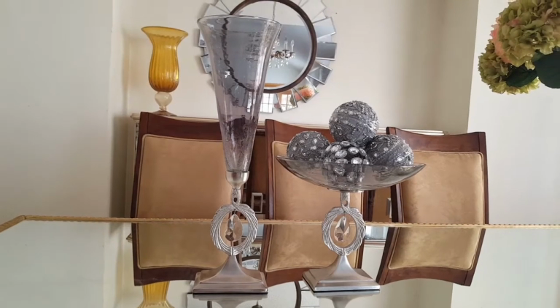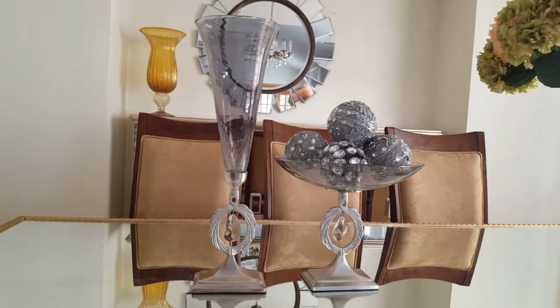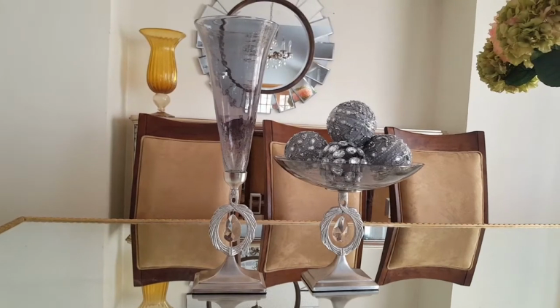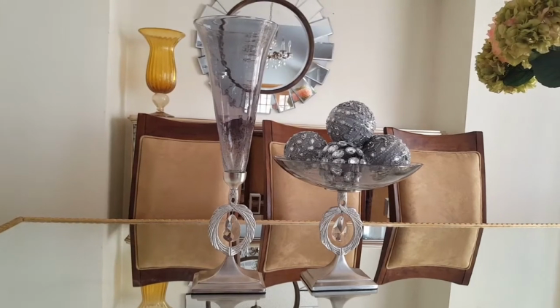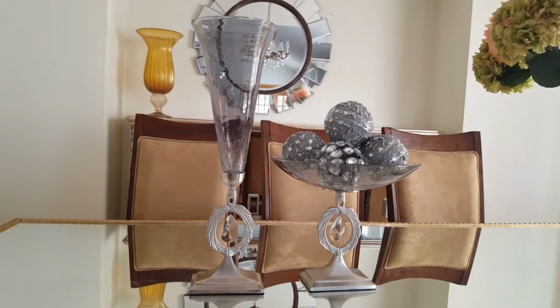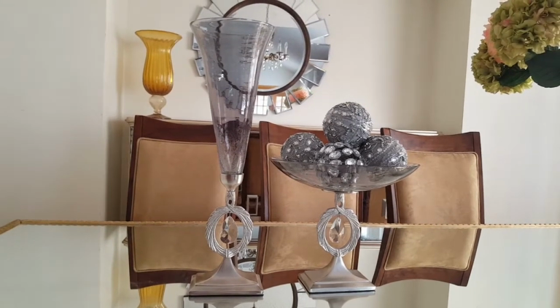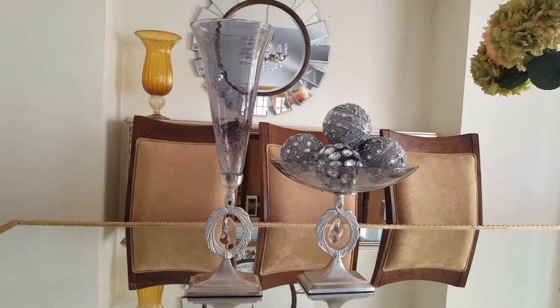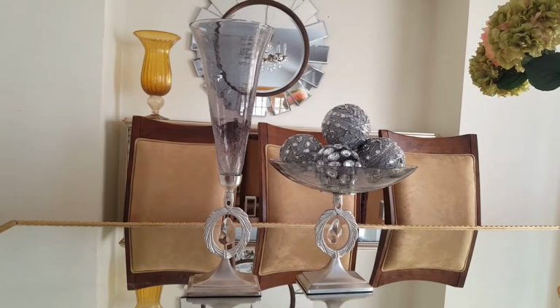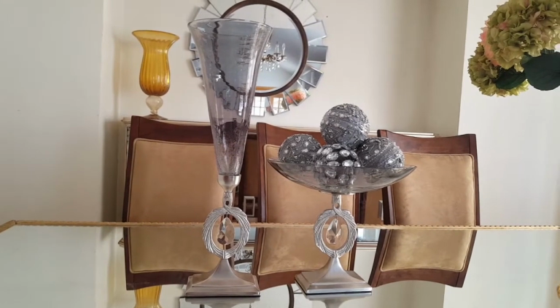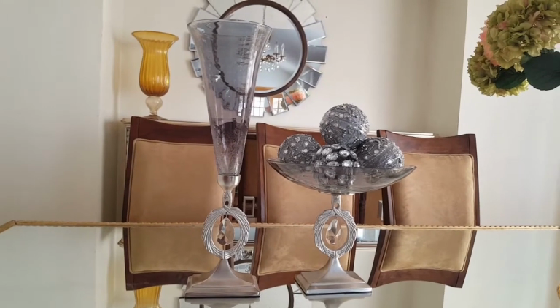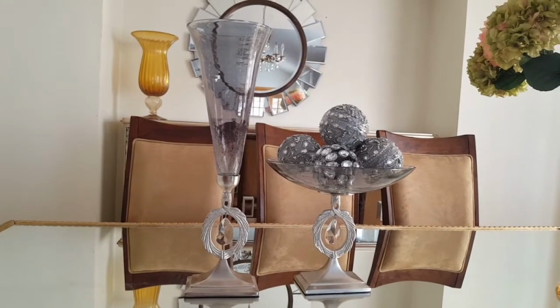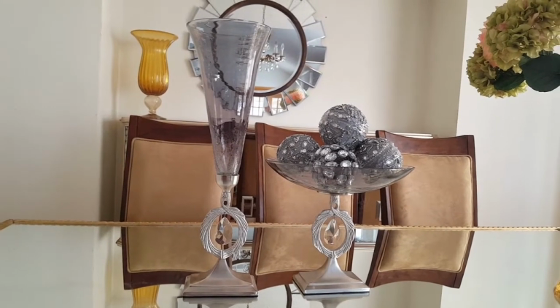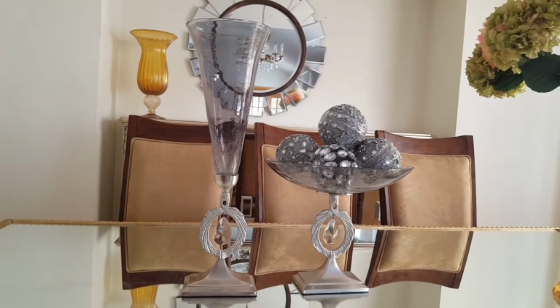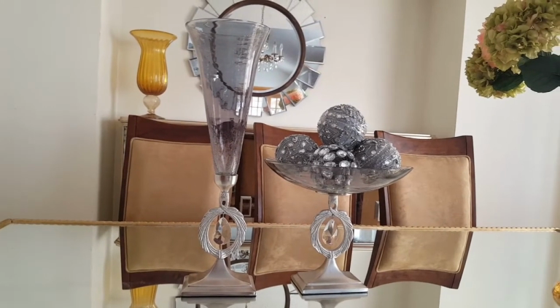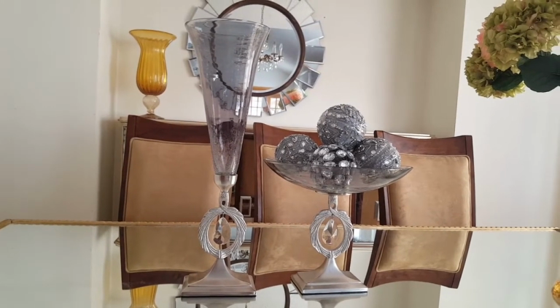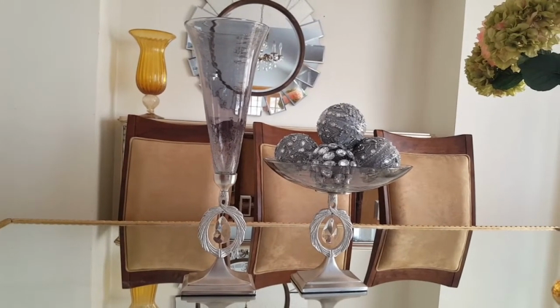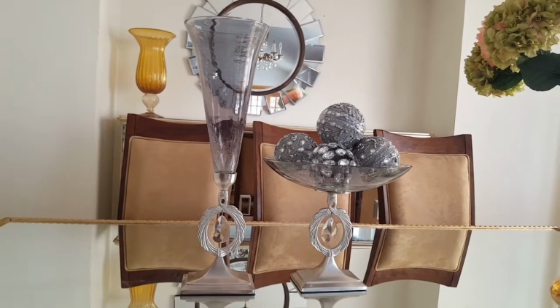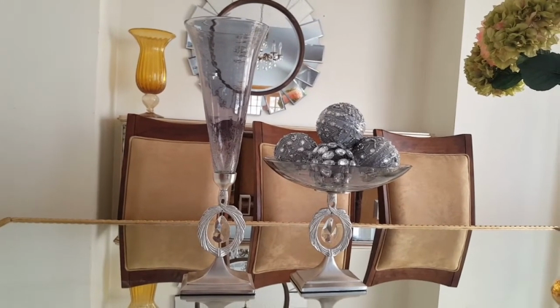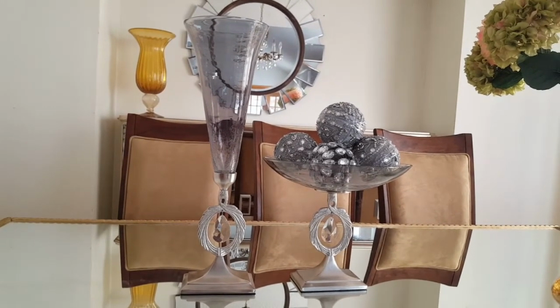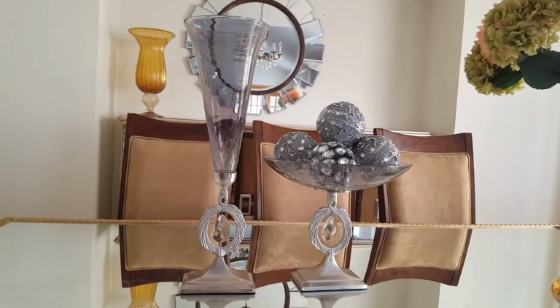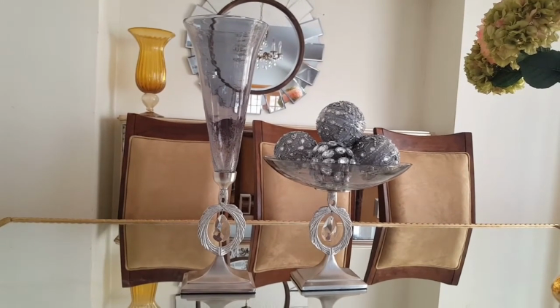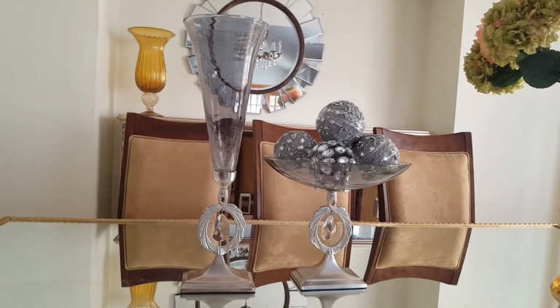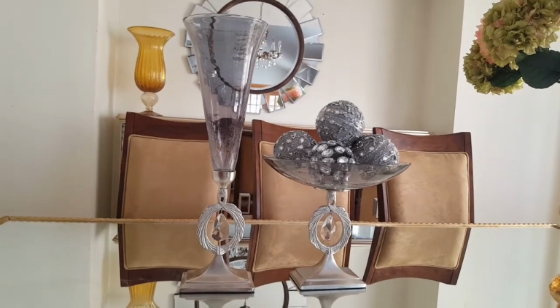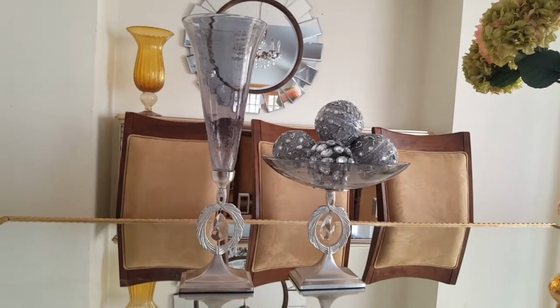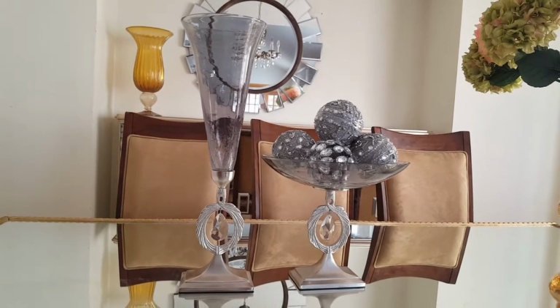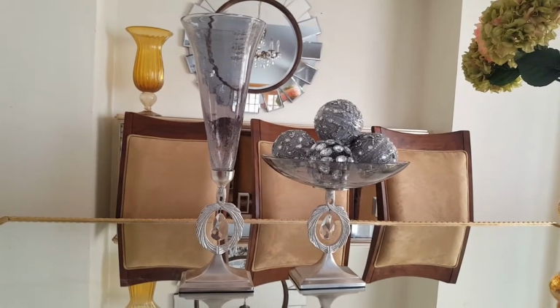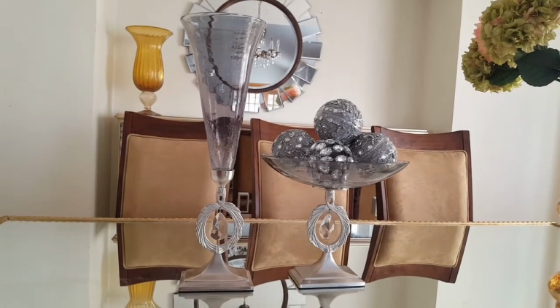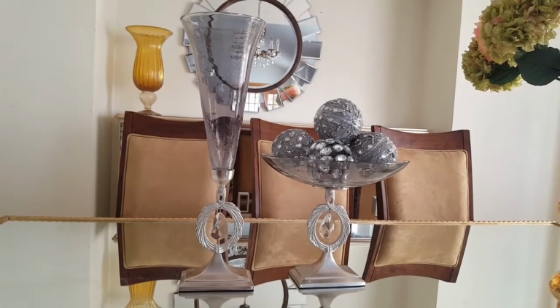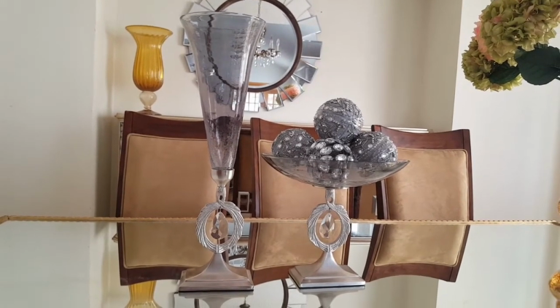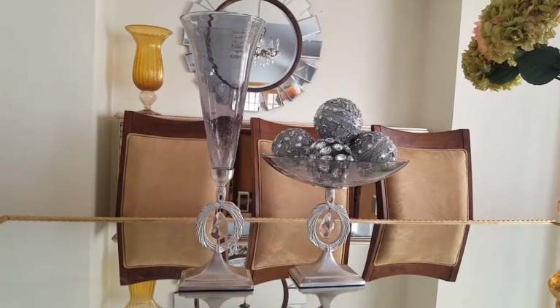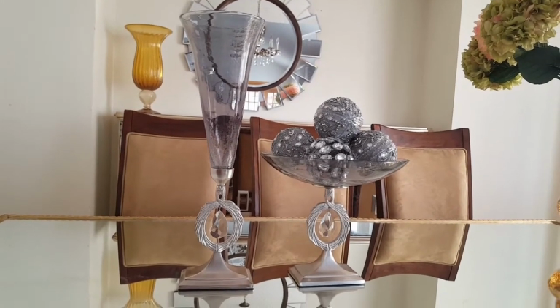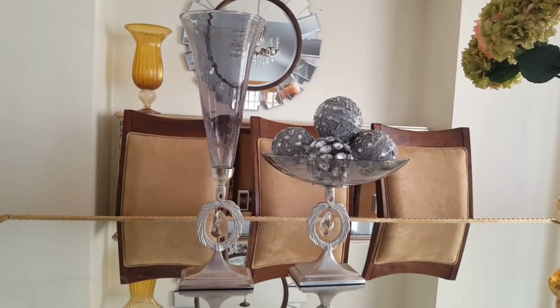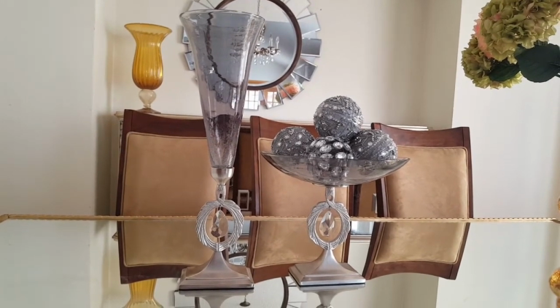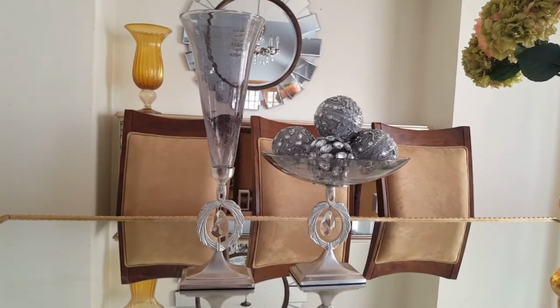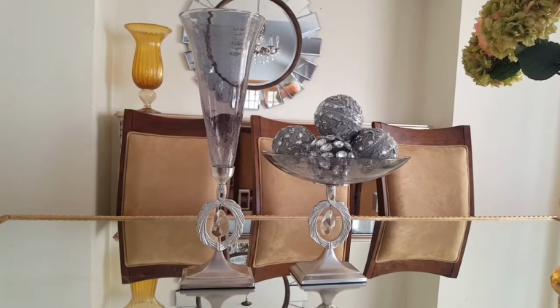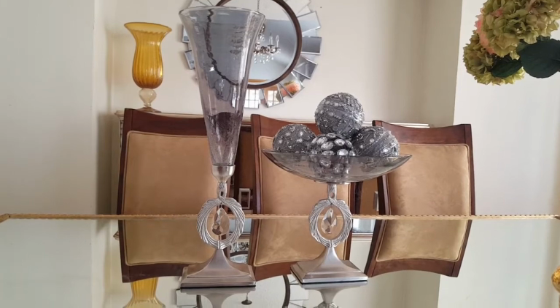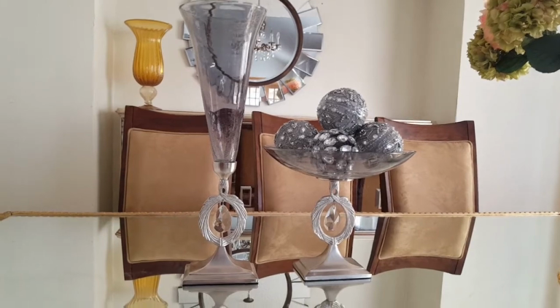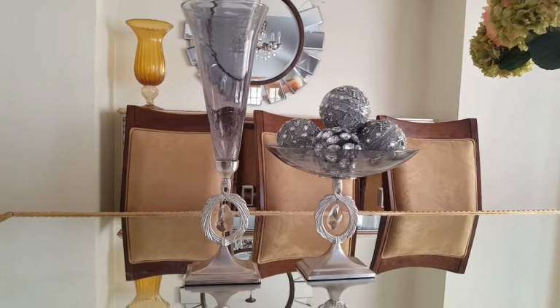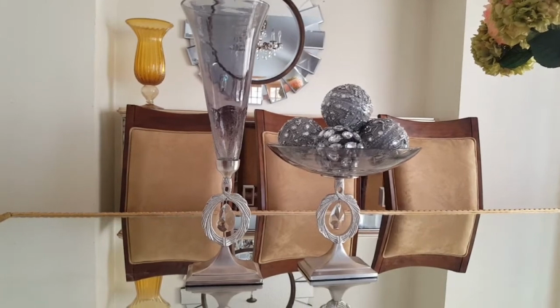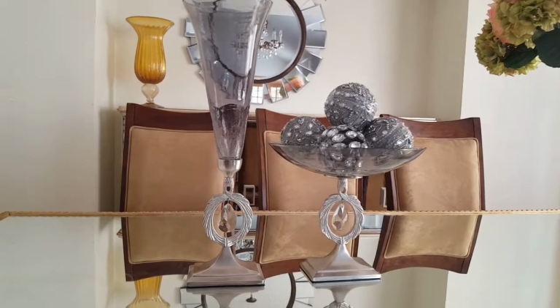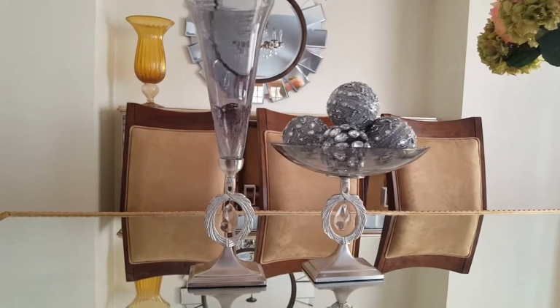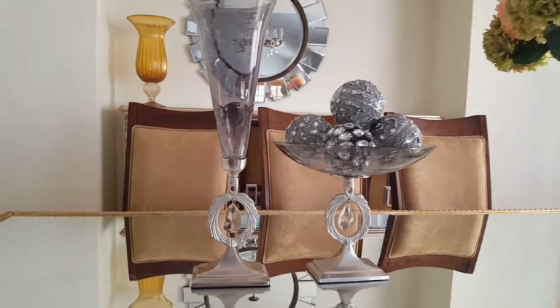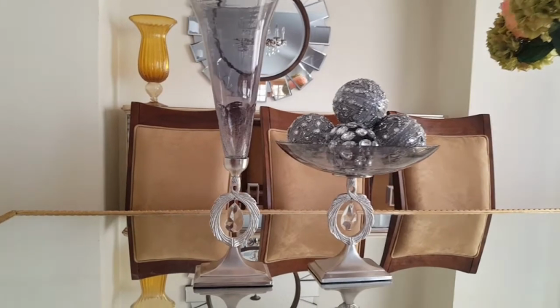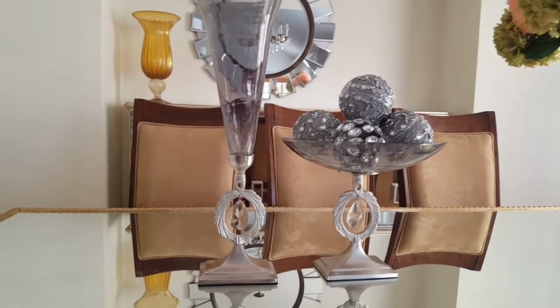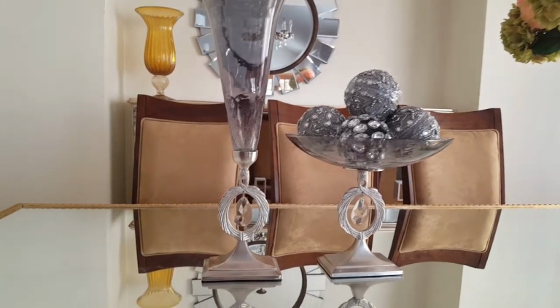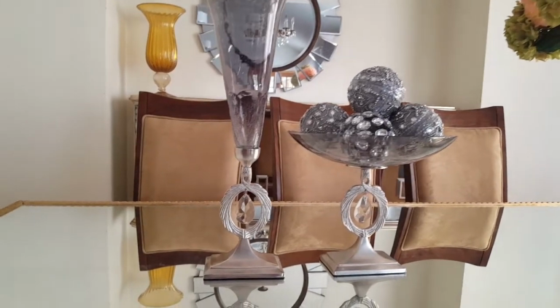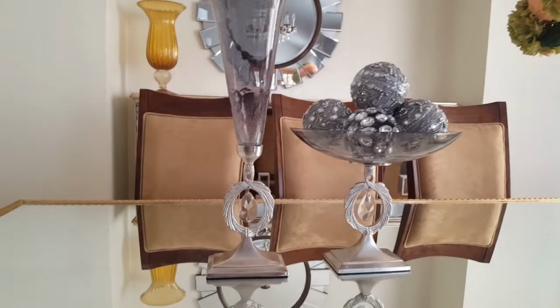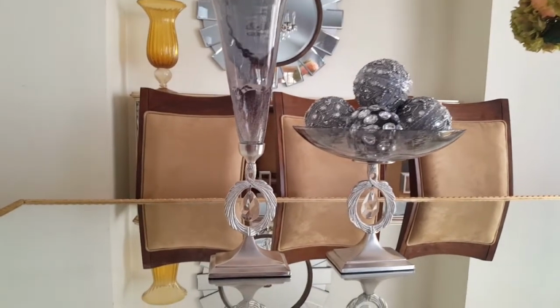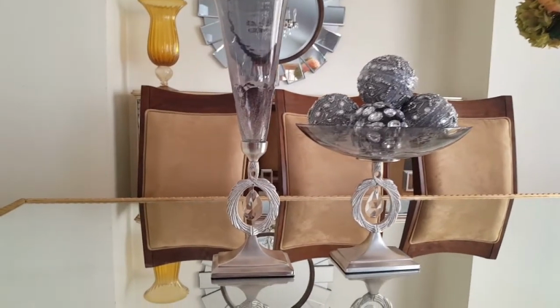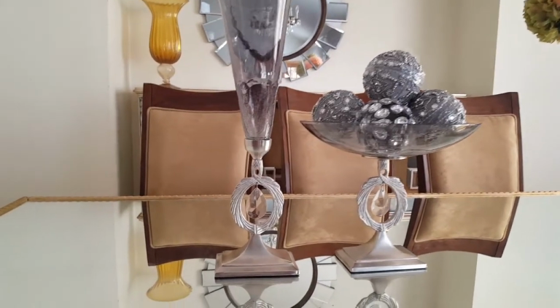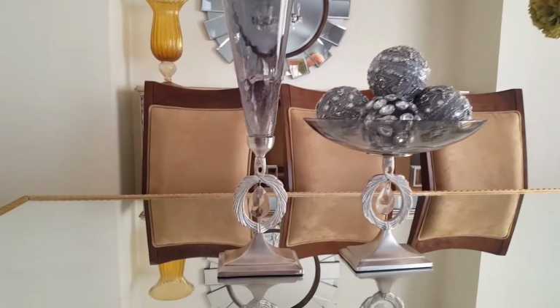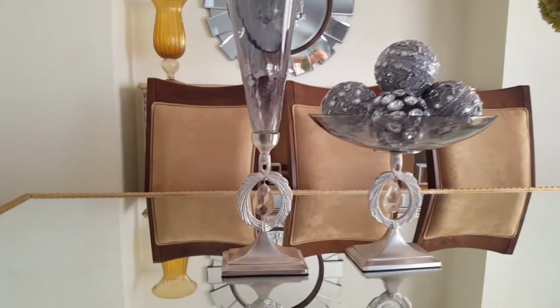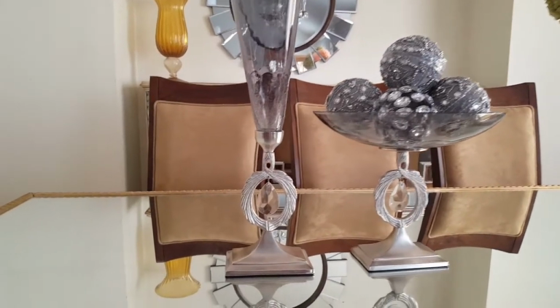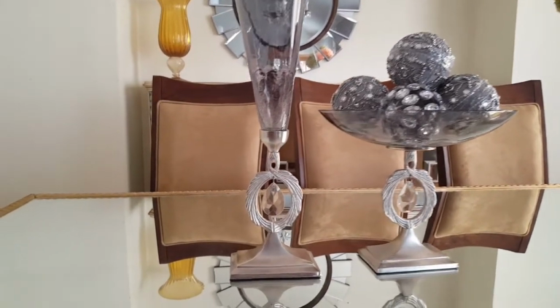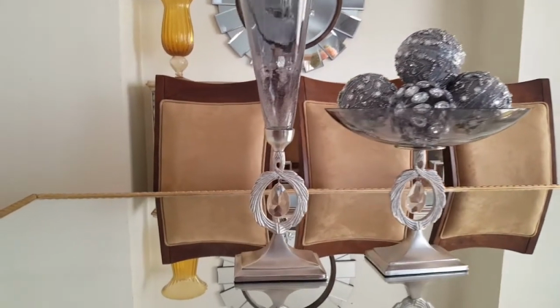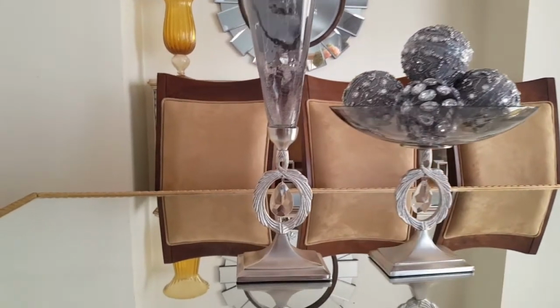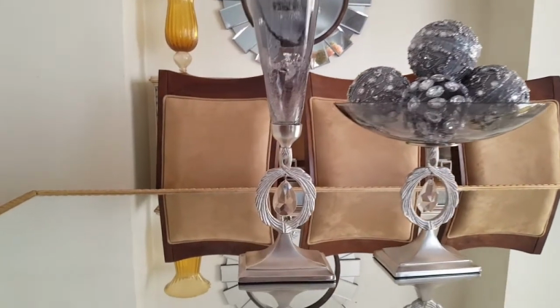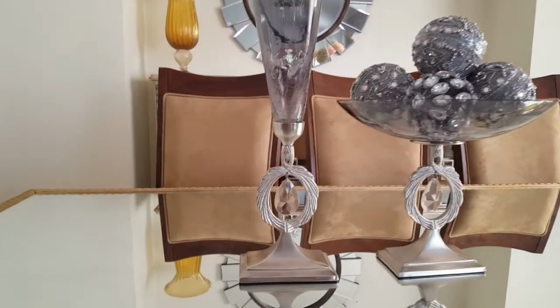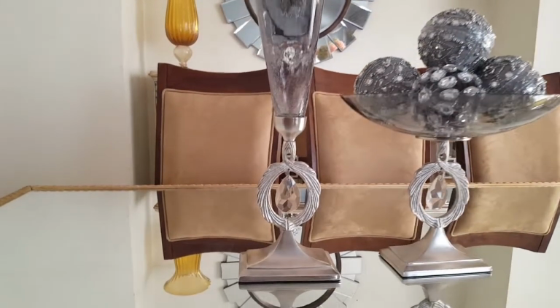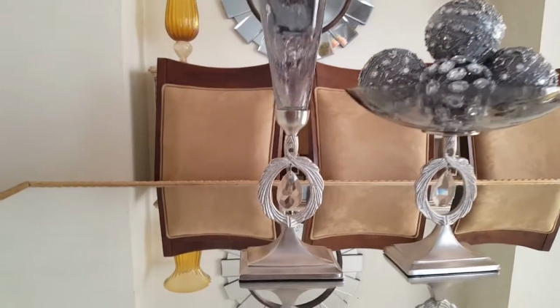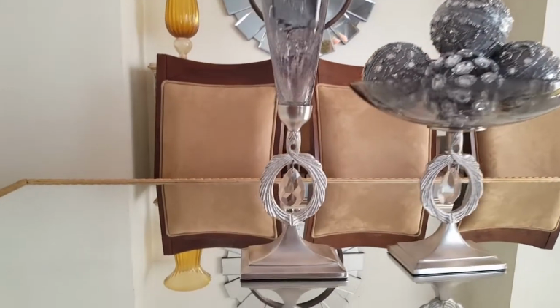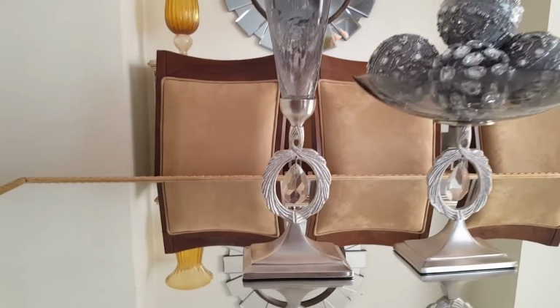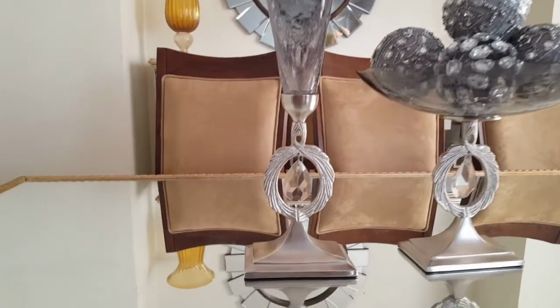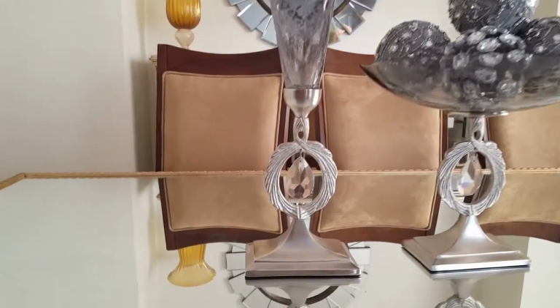Hi everyone, welcome to my channel. My name is Carol from Inspired By. Today I have a home decor haul so let's get started.